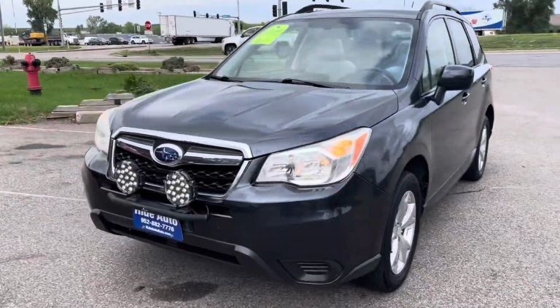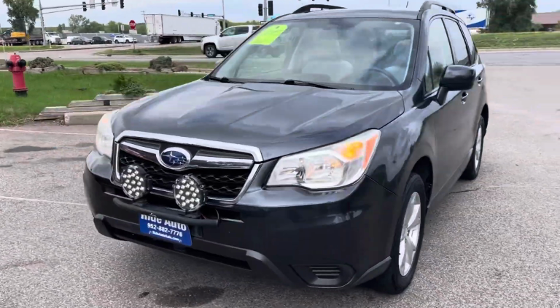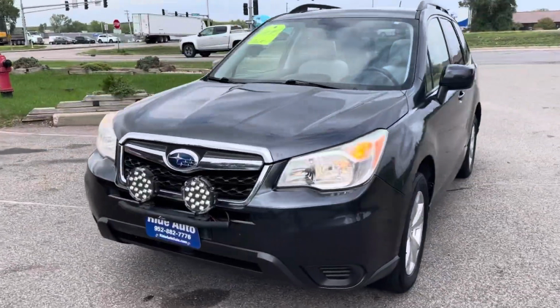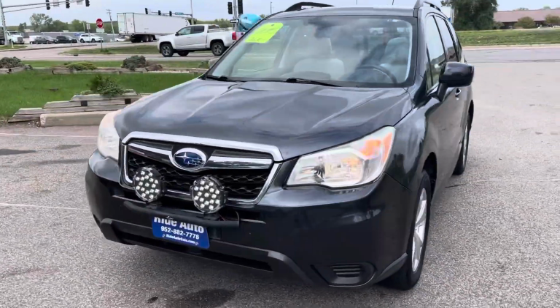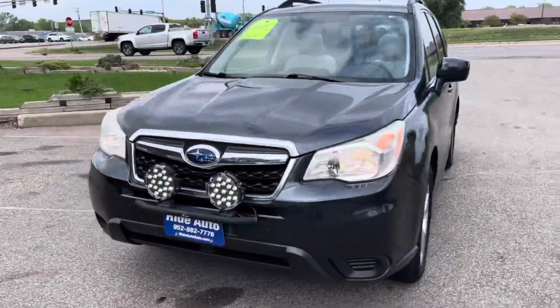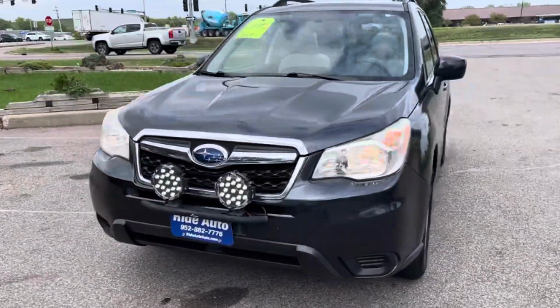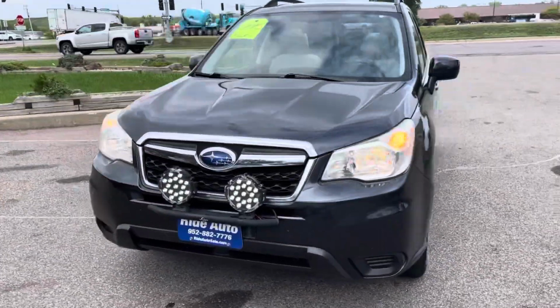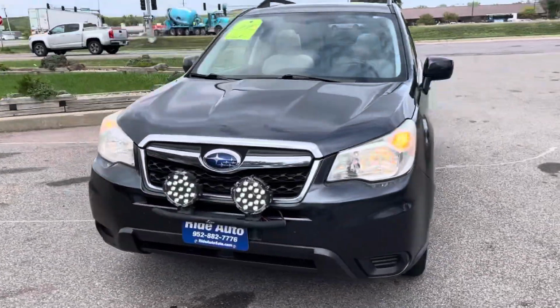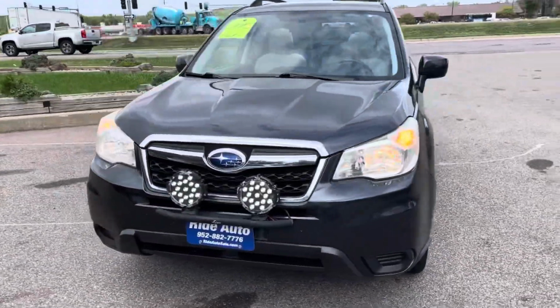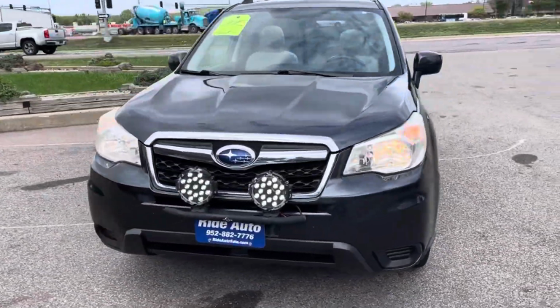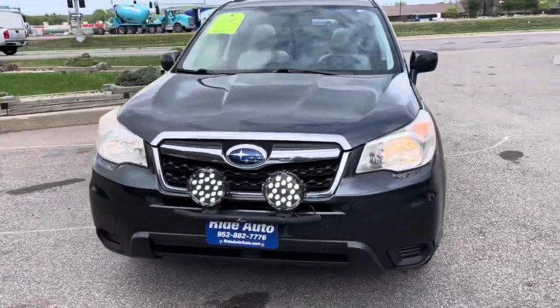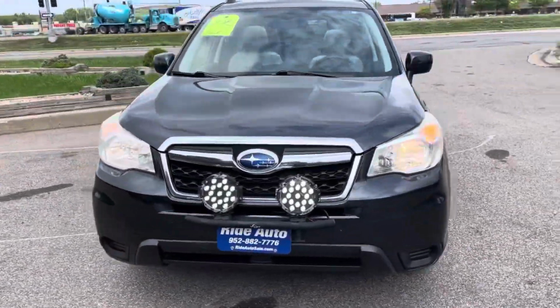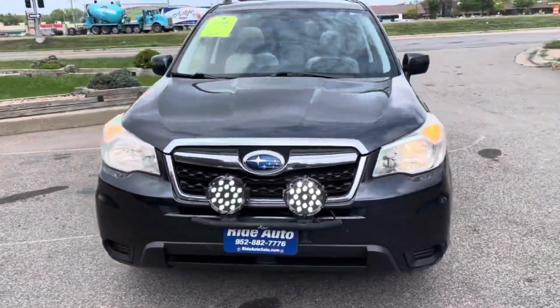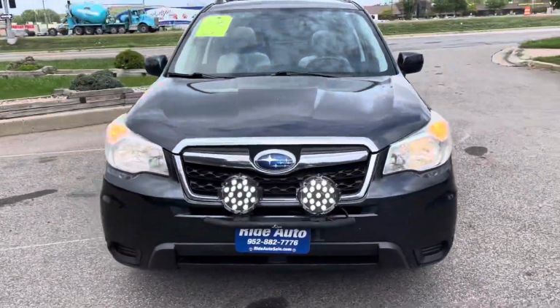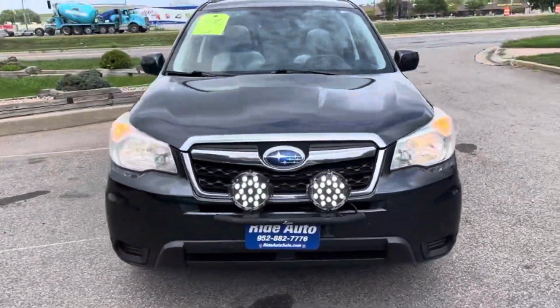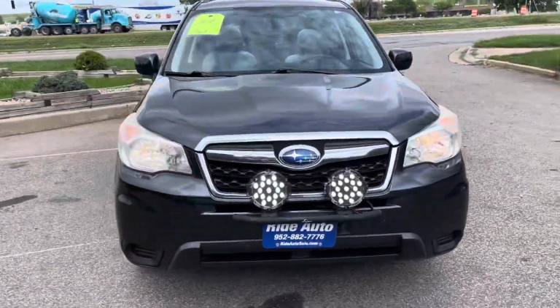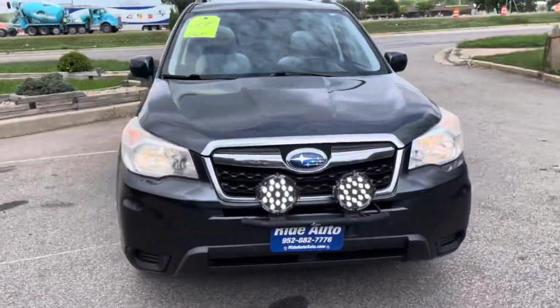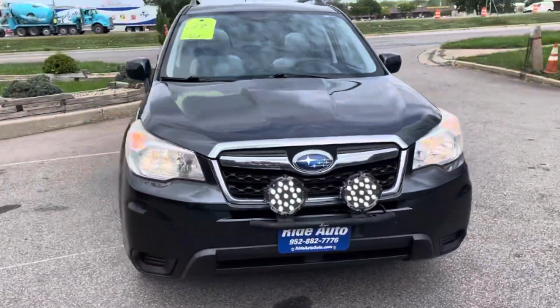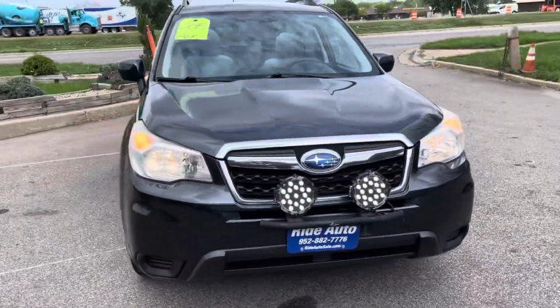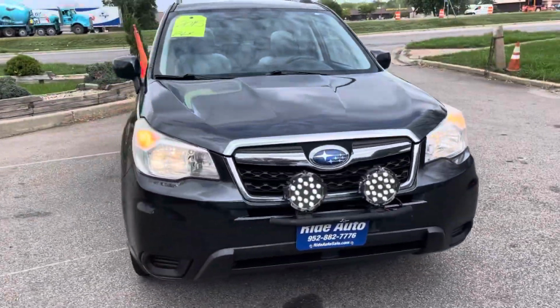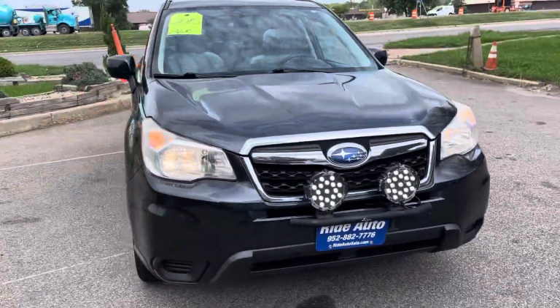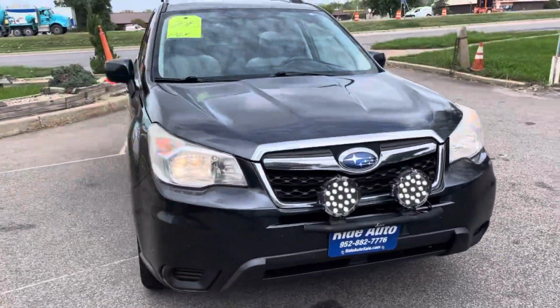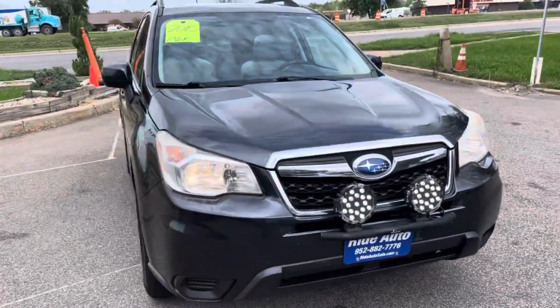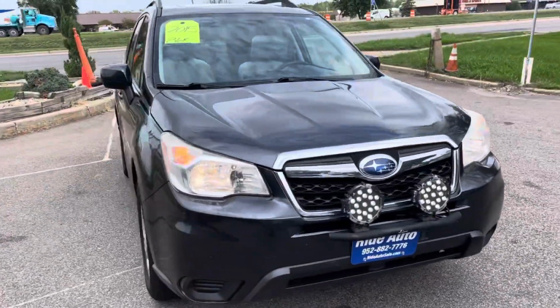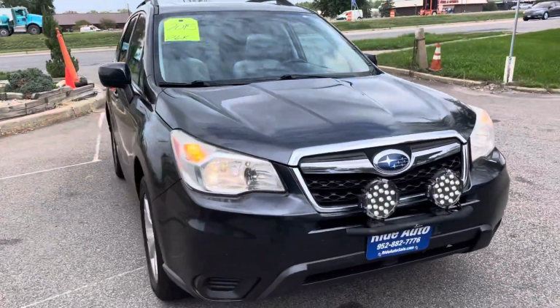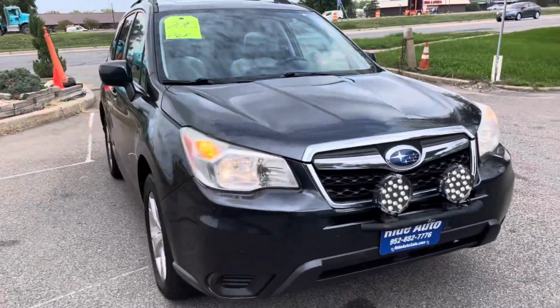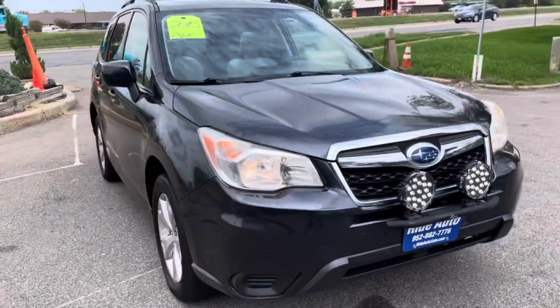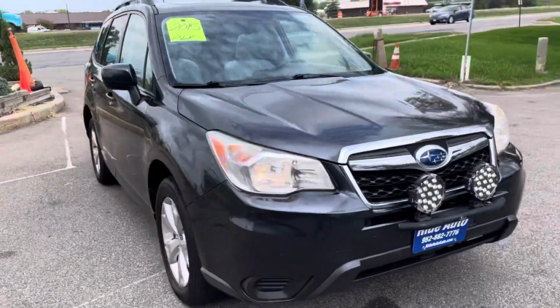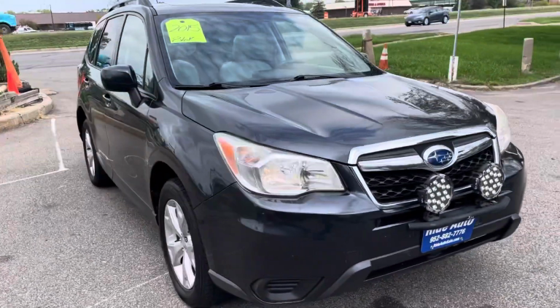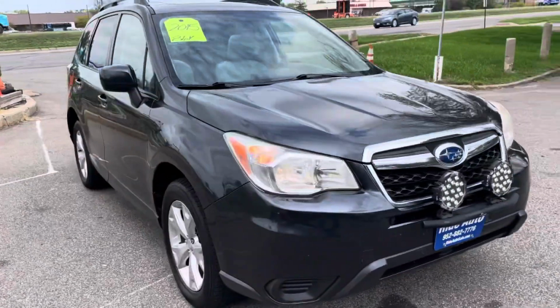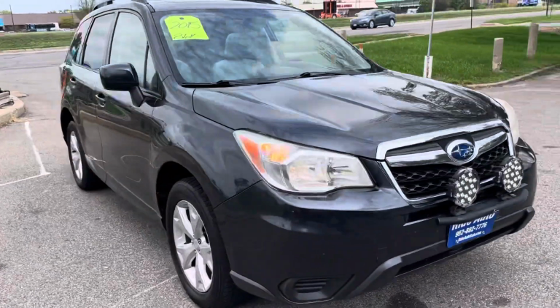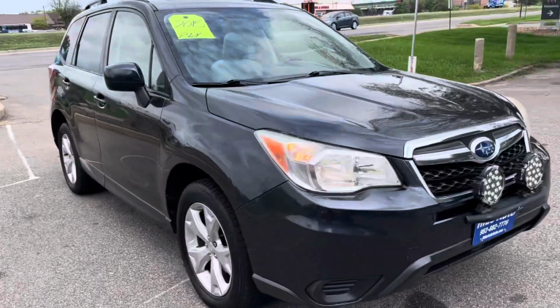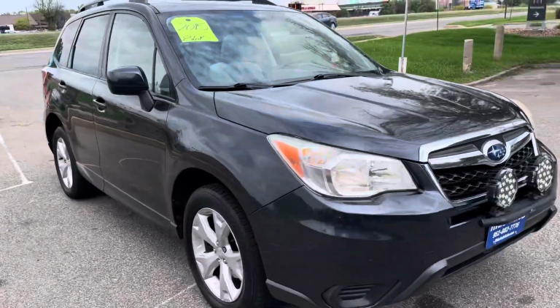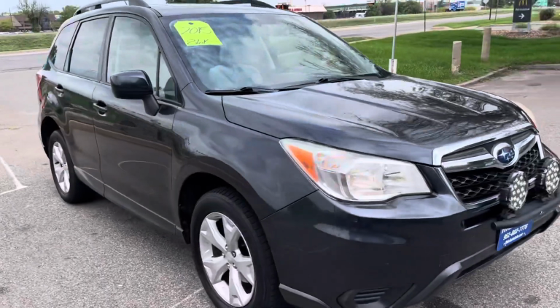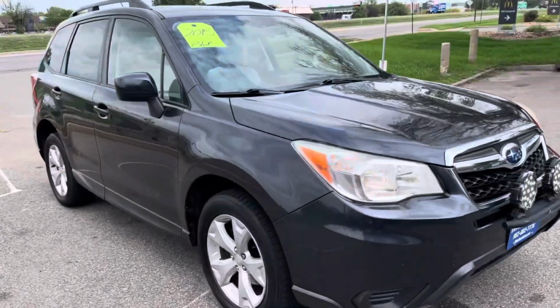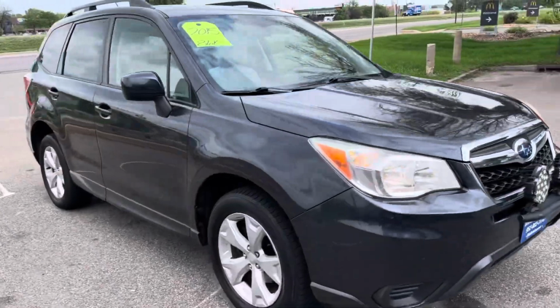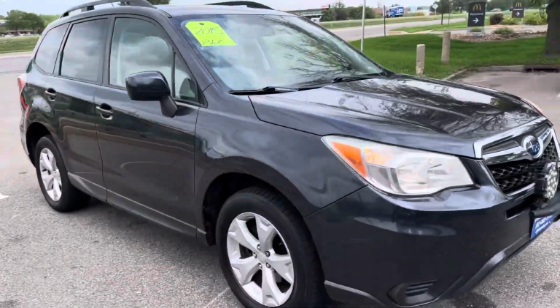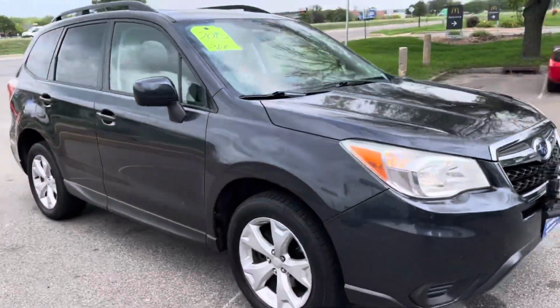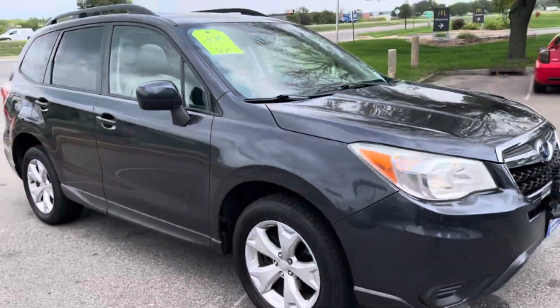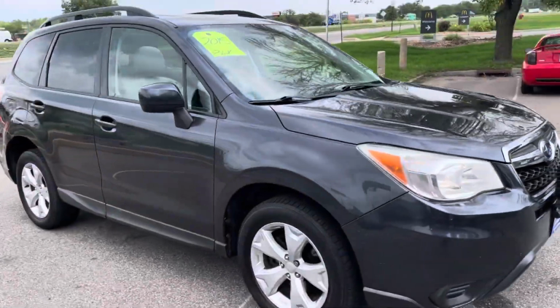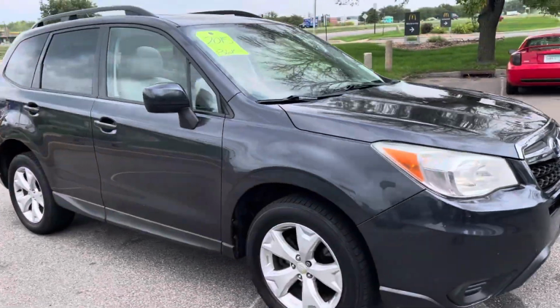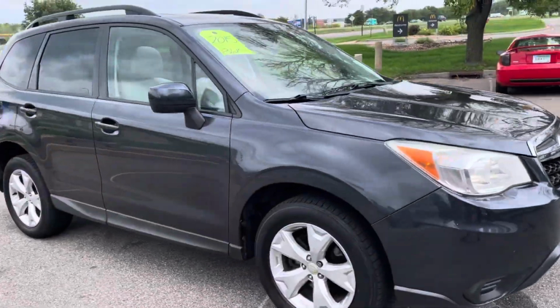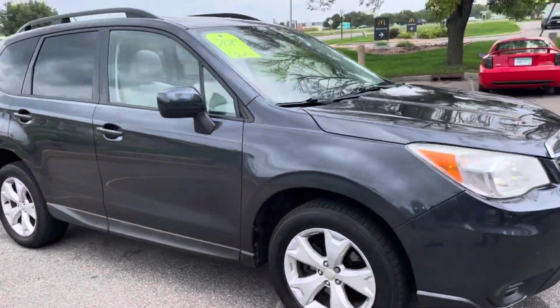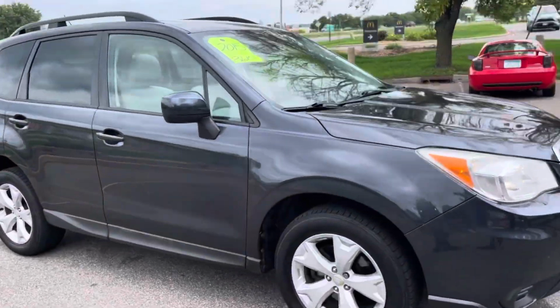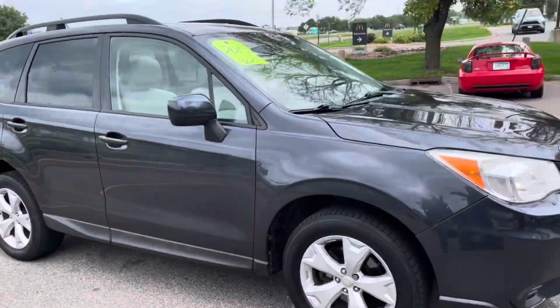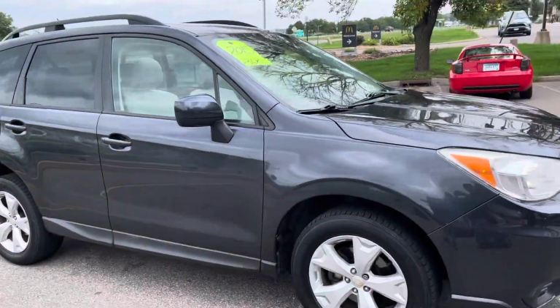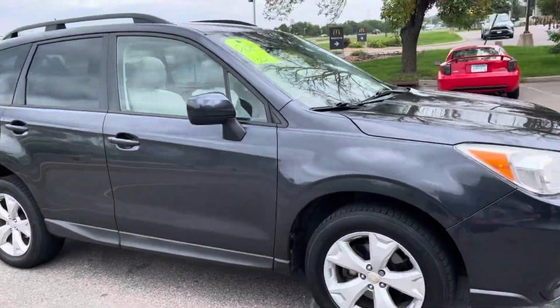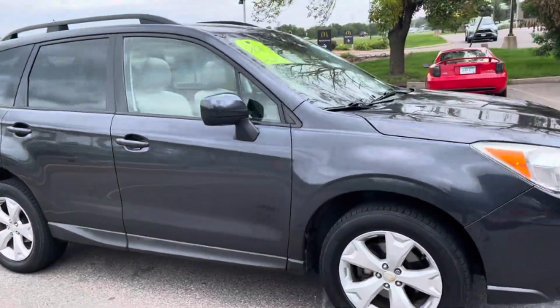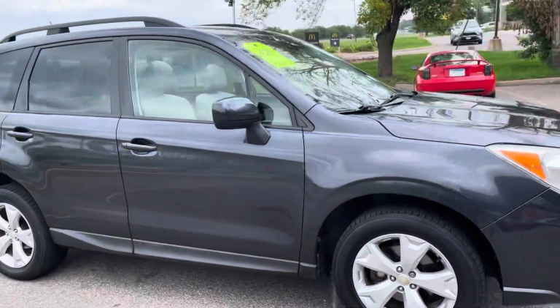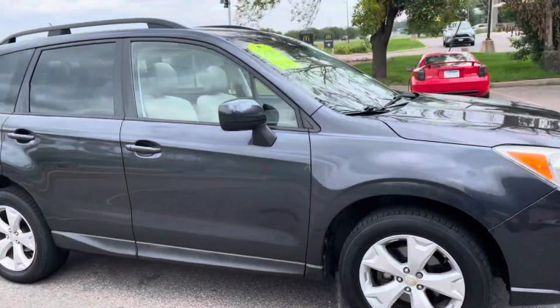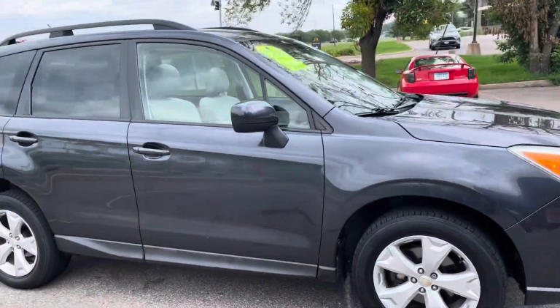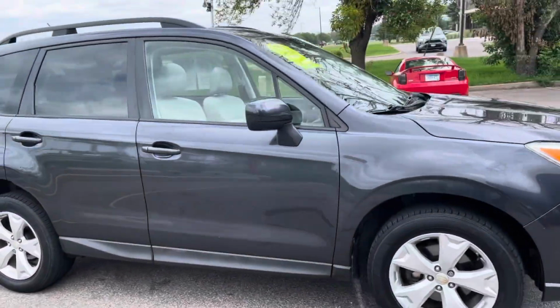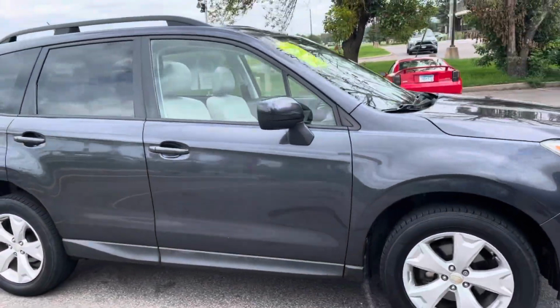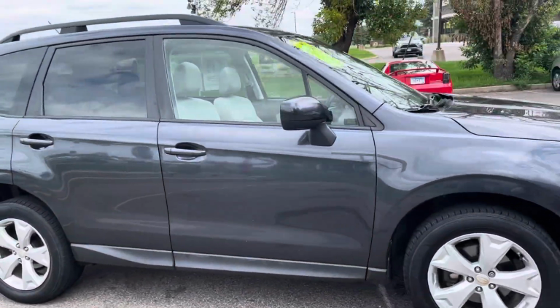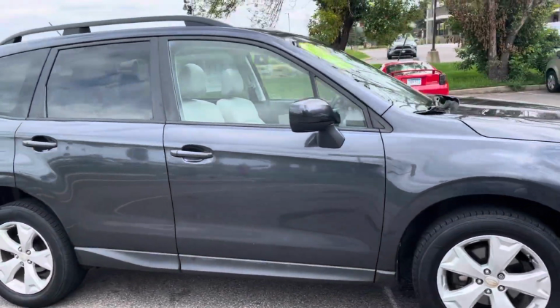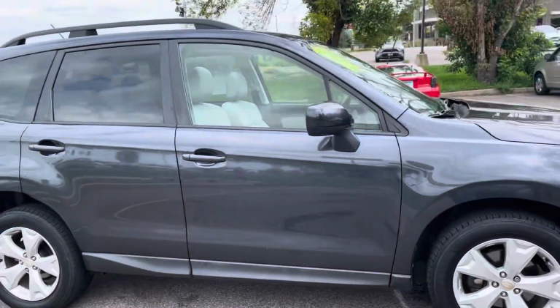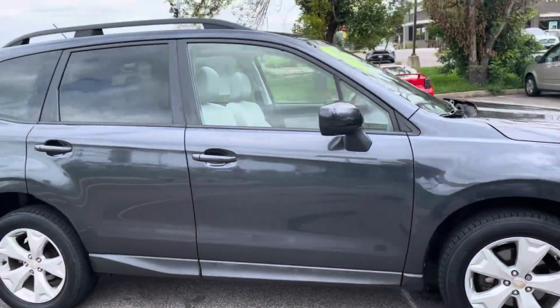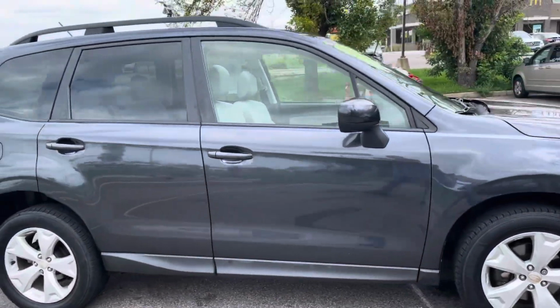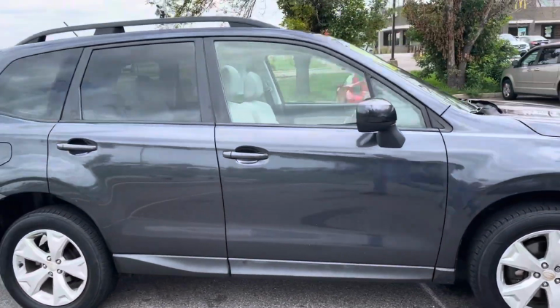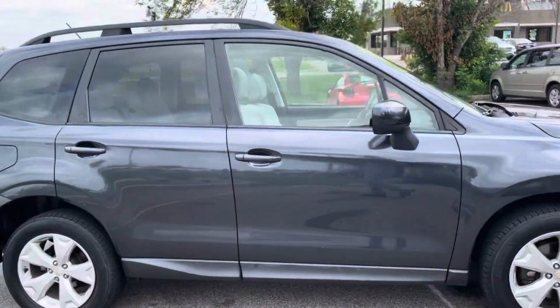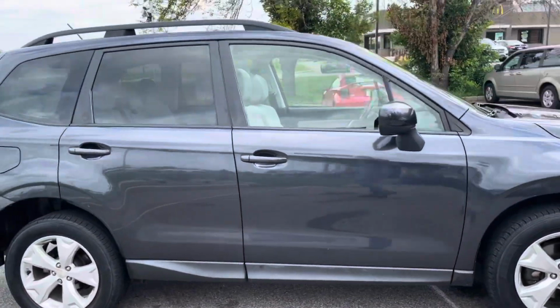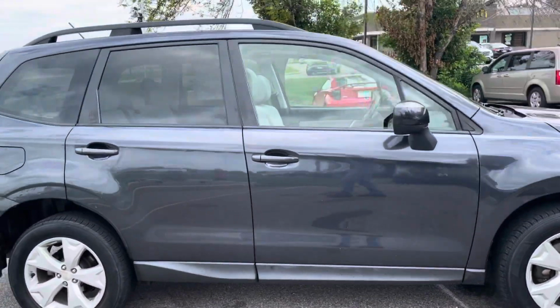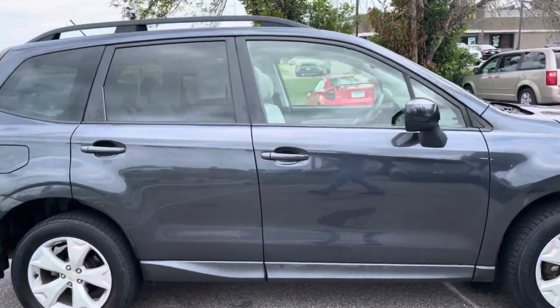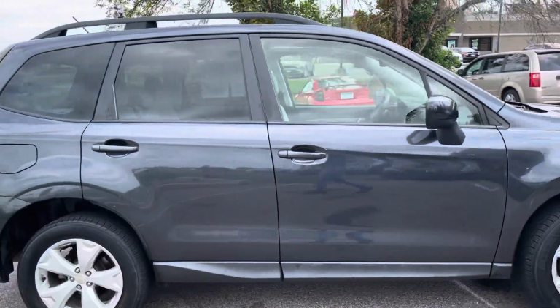Hello, welcome to Ride Auto. Pleased to have you with us. Today we have a 2015 Subaru Forester crossover SUV.